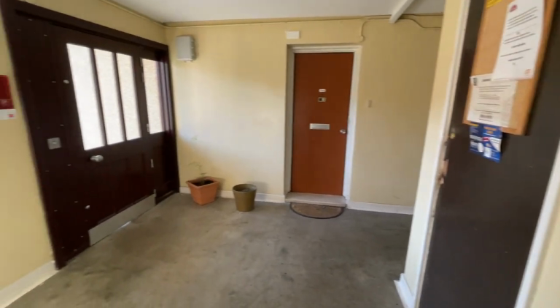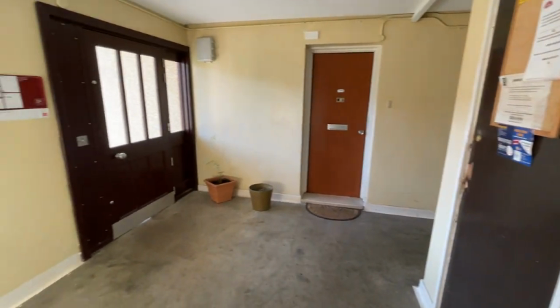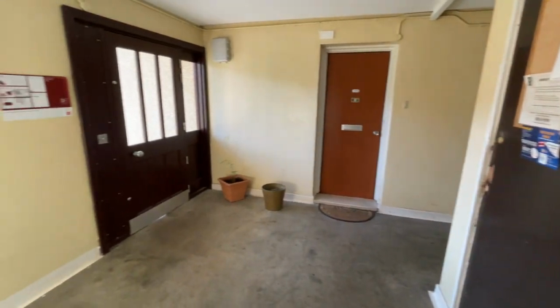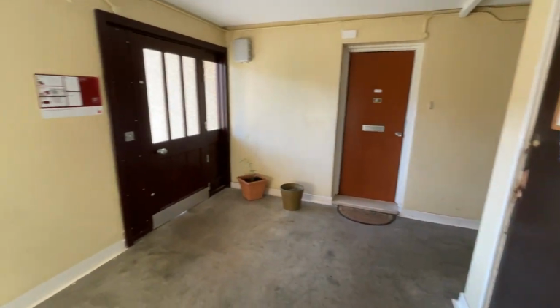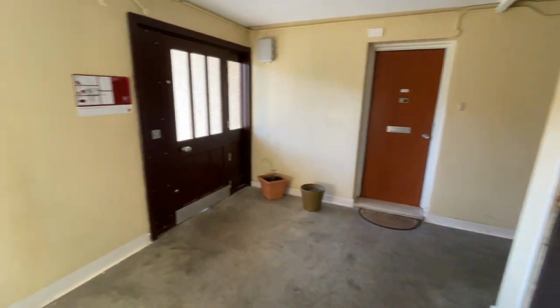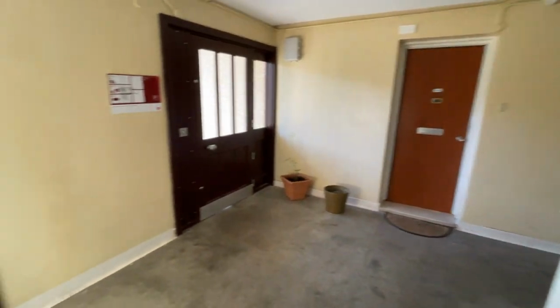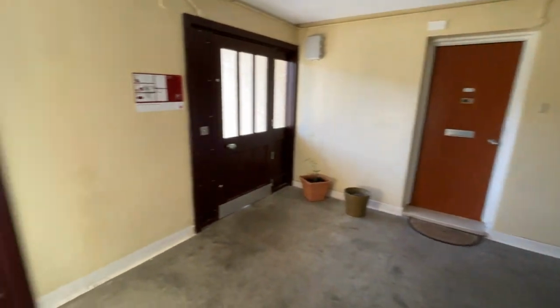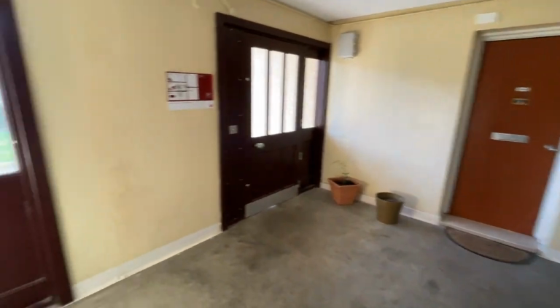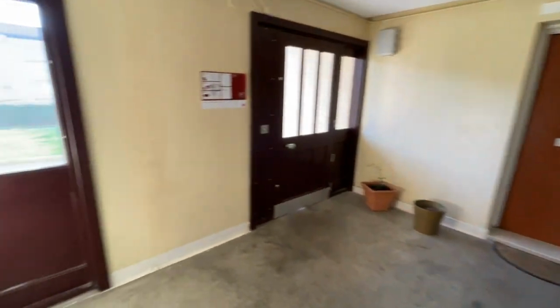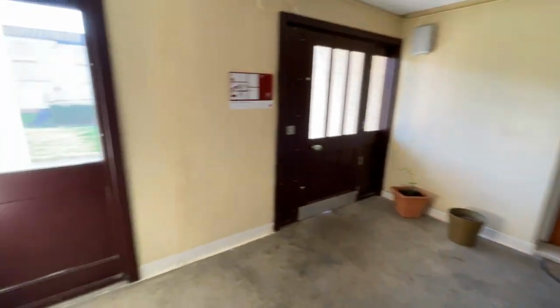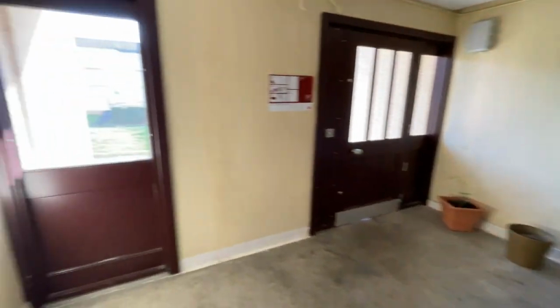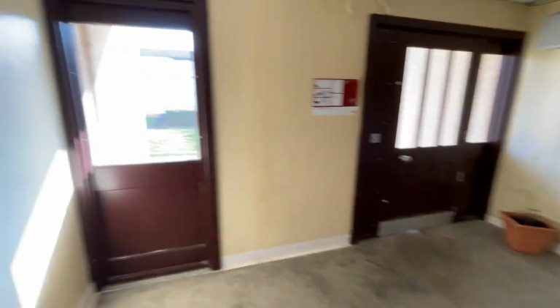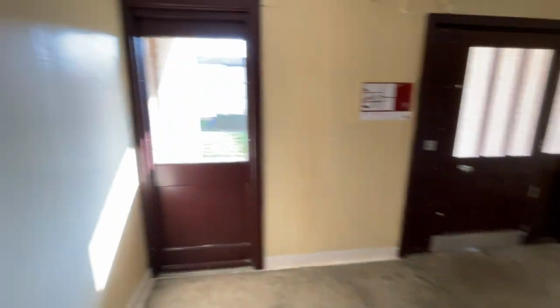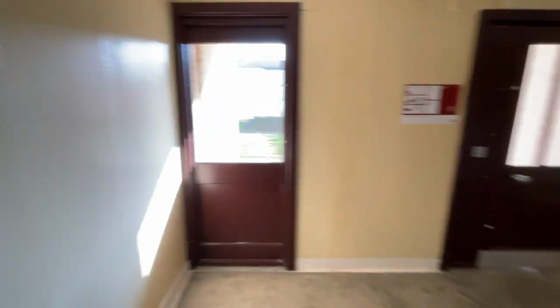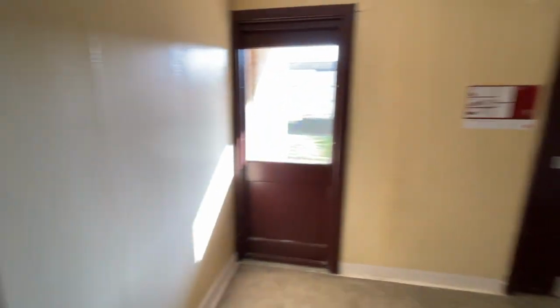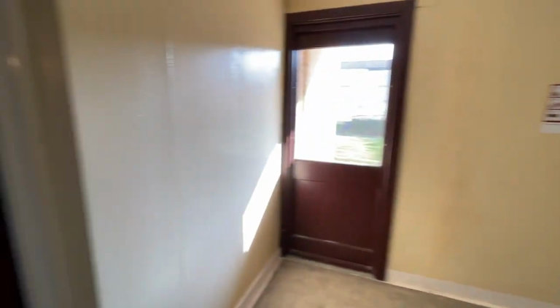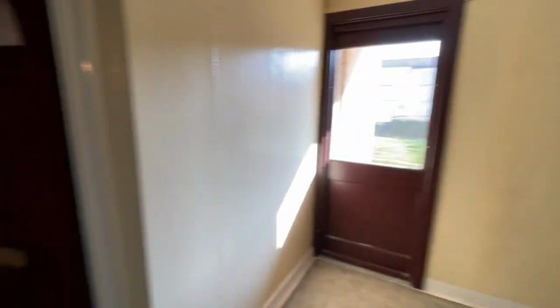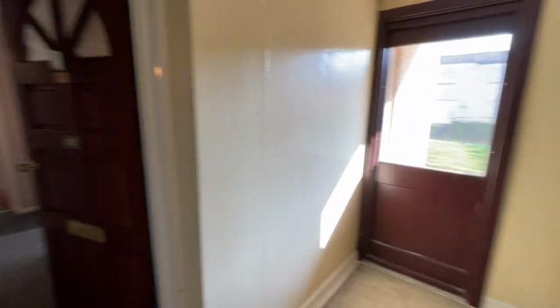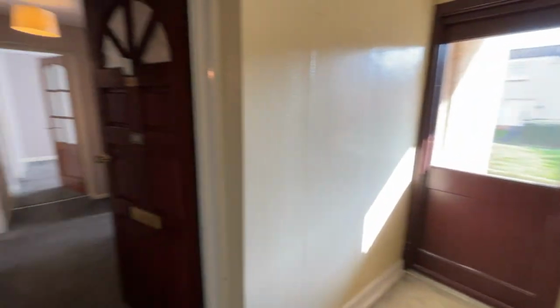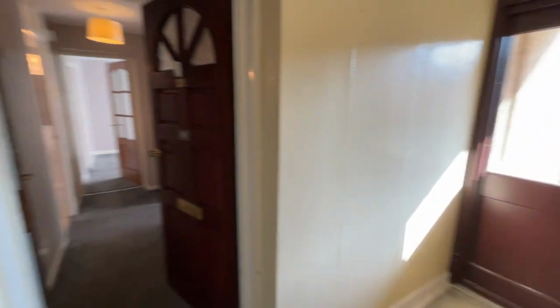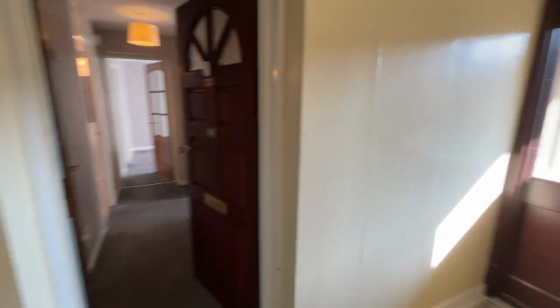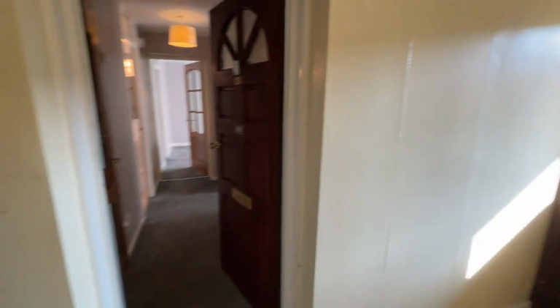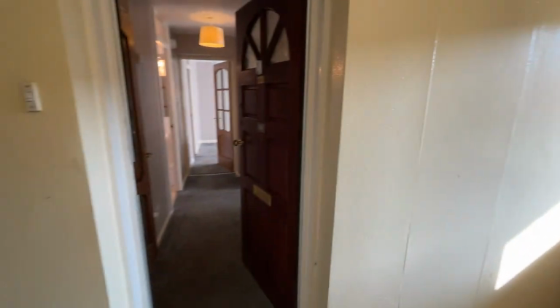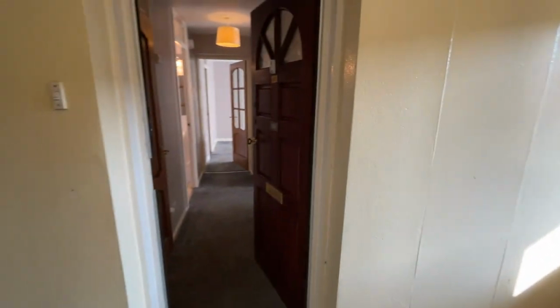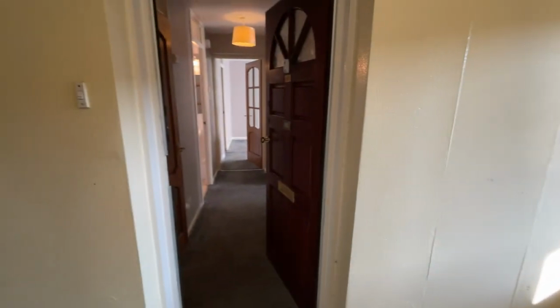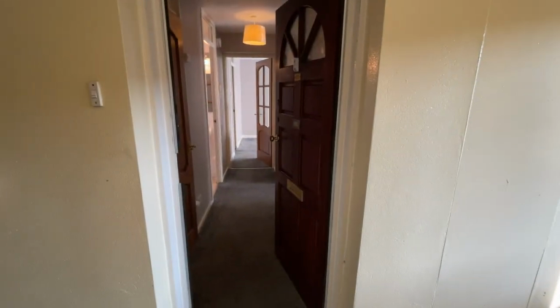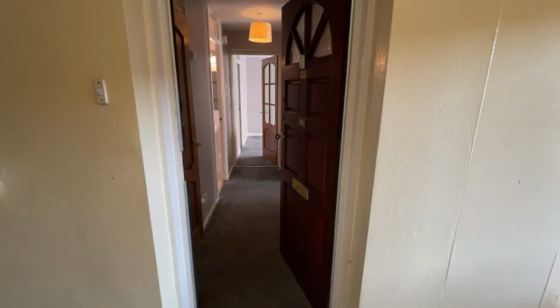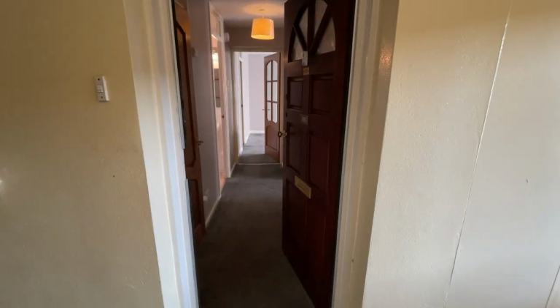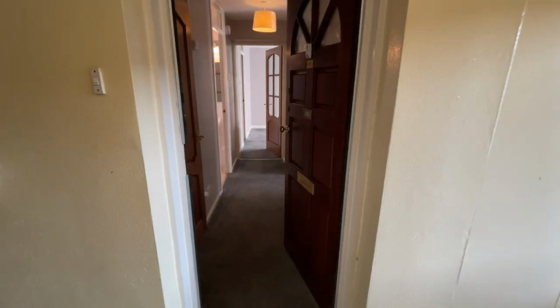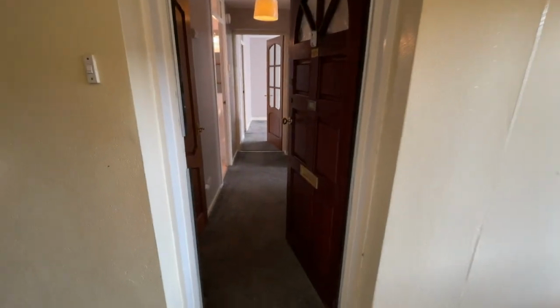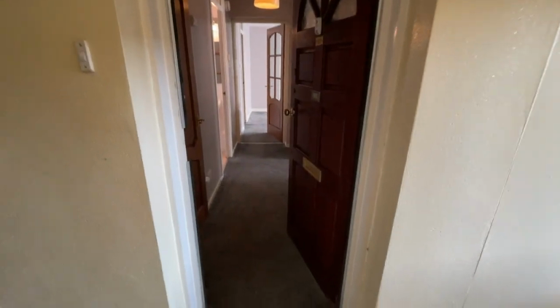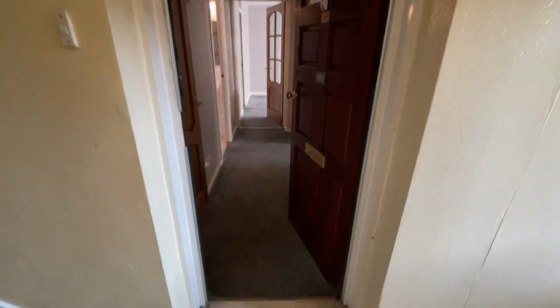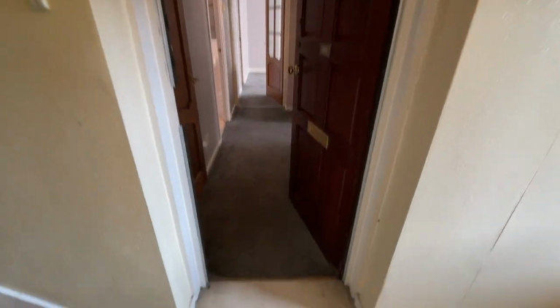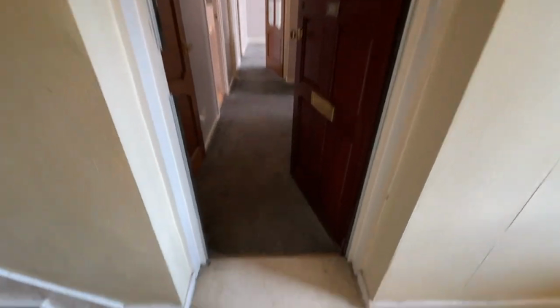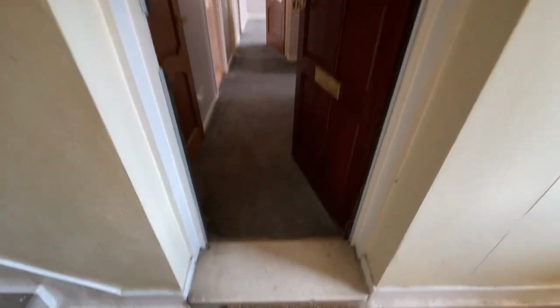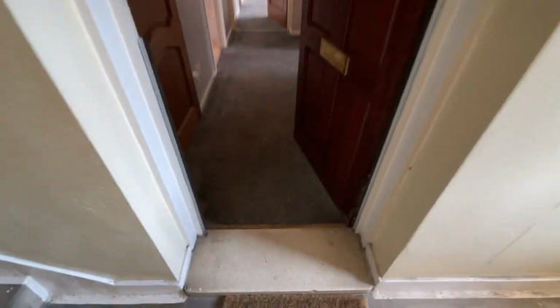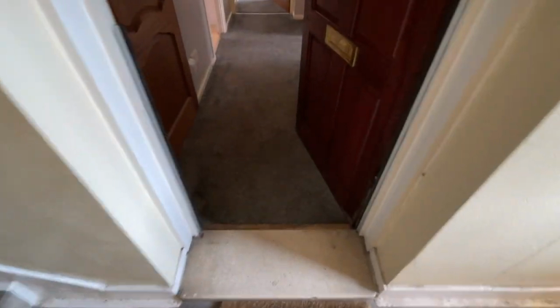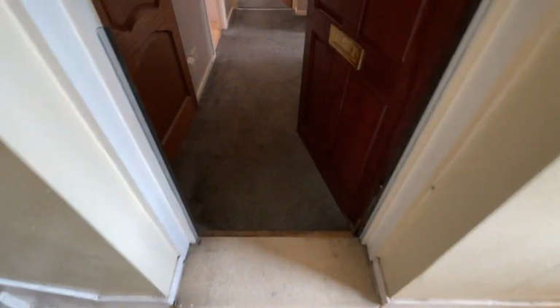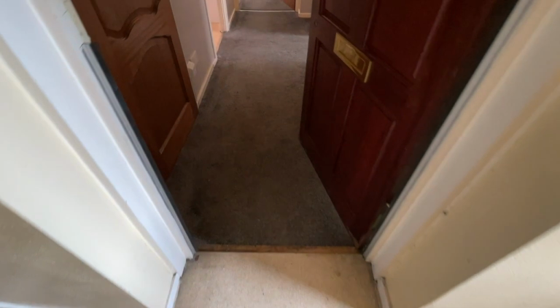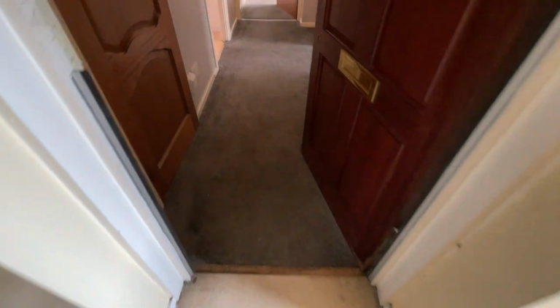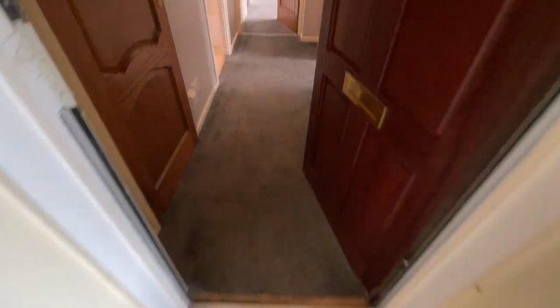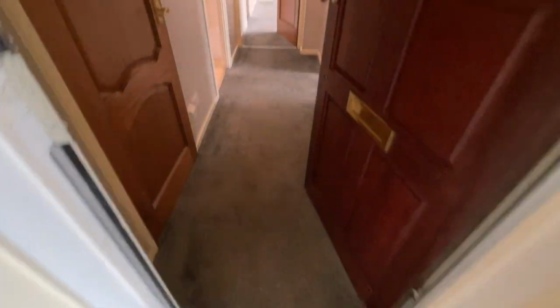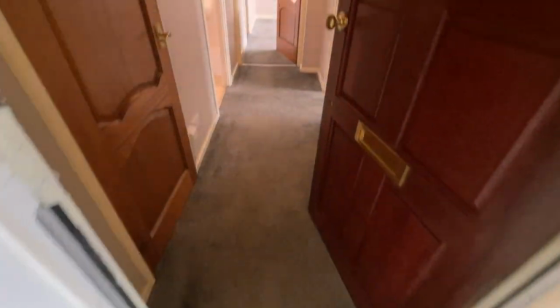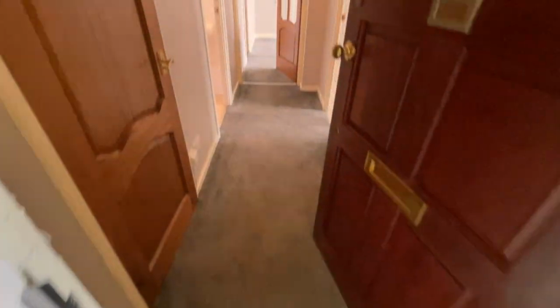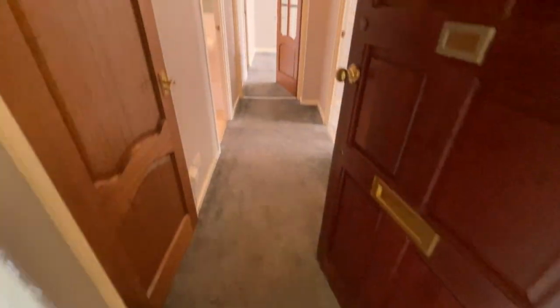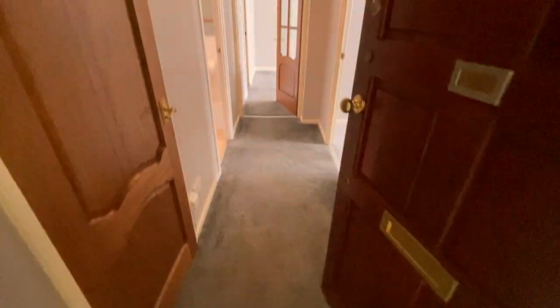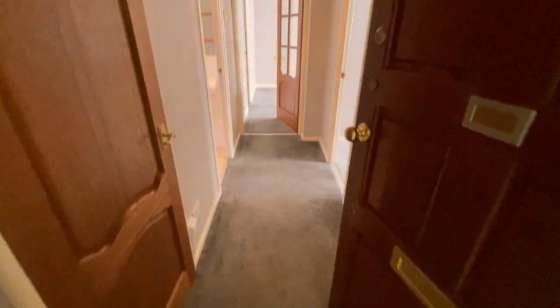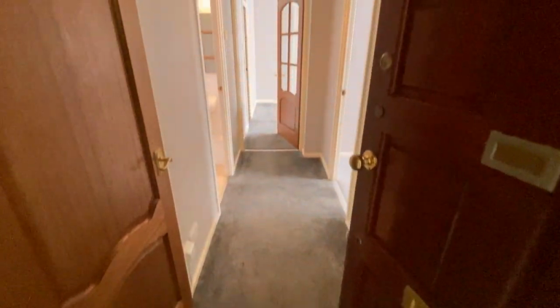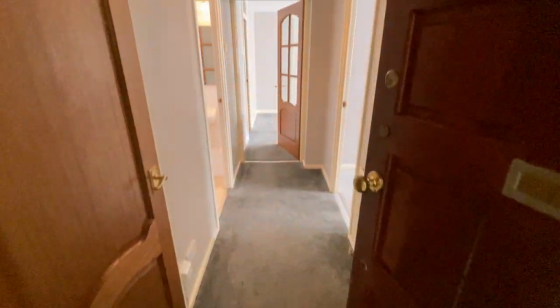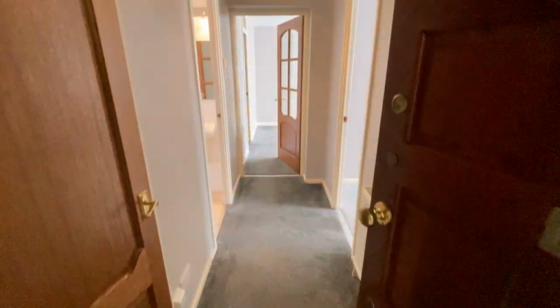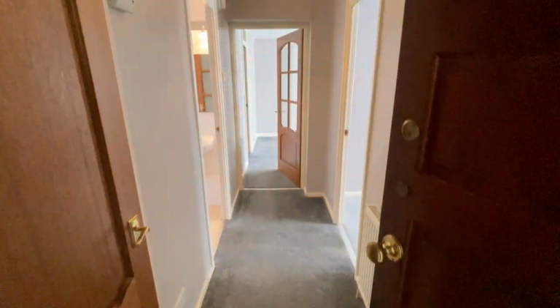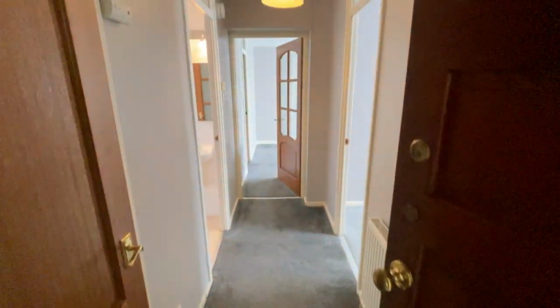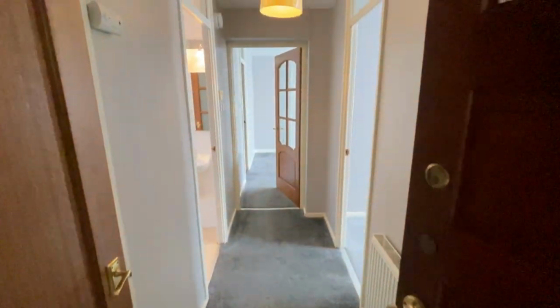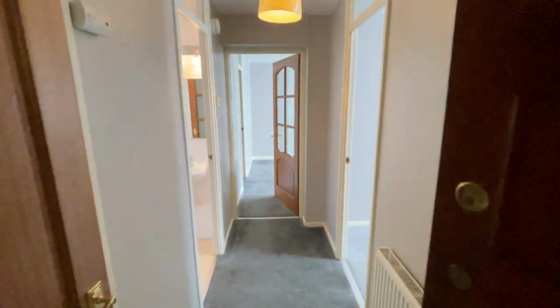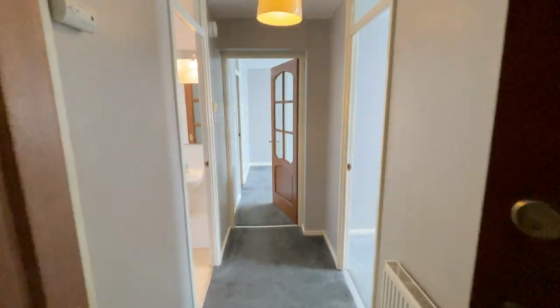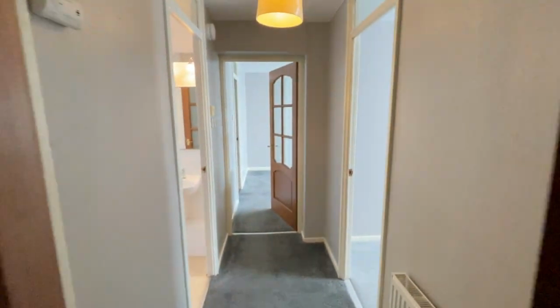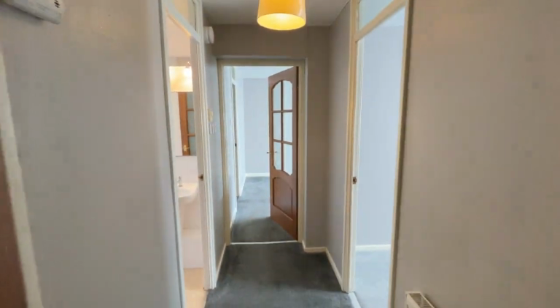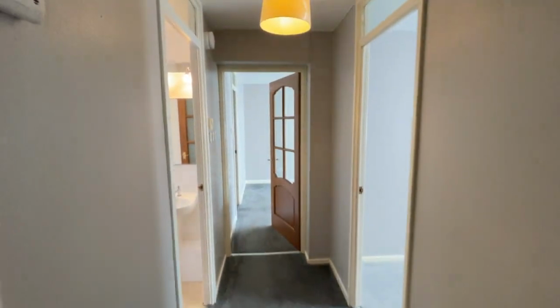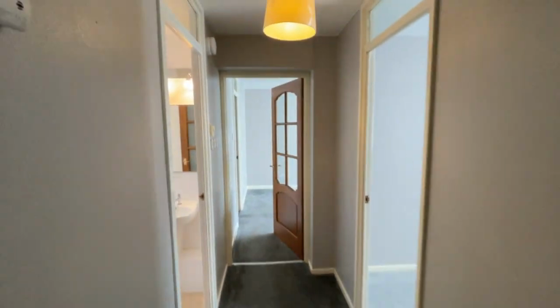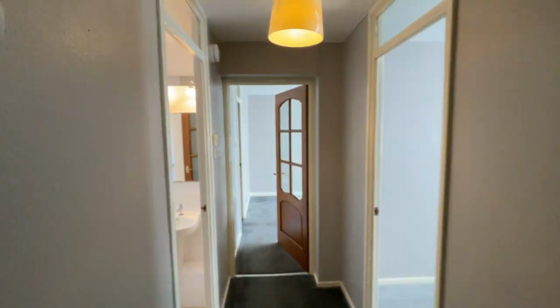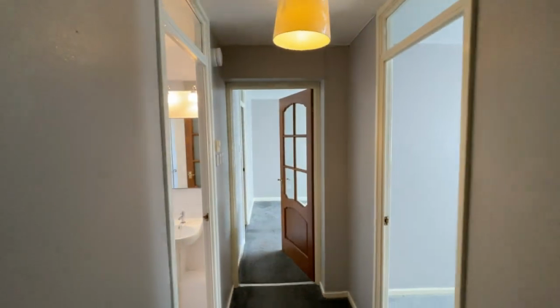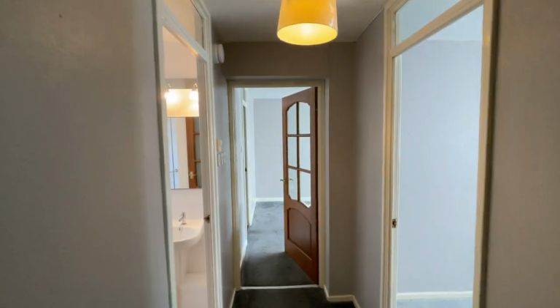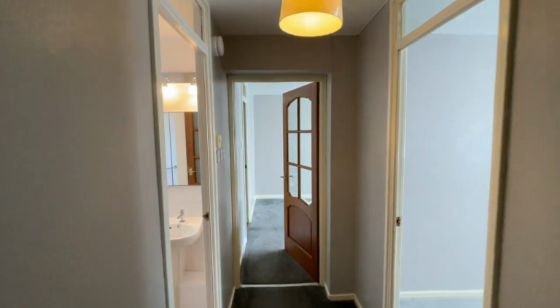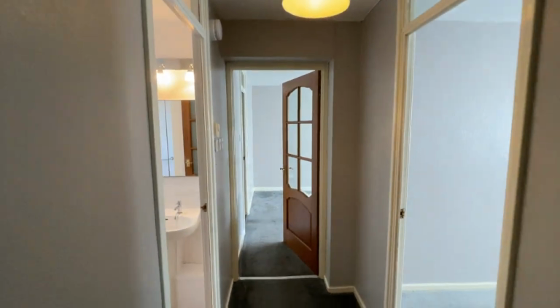So this is number 10 McLean Square, ground floor, one bedroom flat. You come in the front door and you're straight into the hallway.